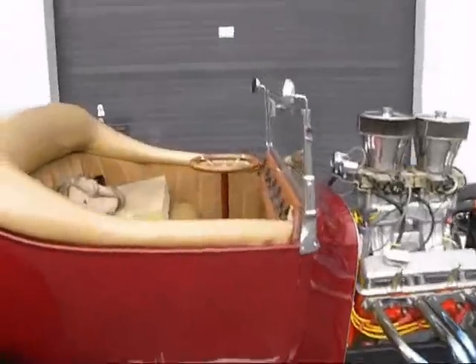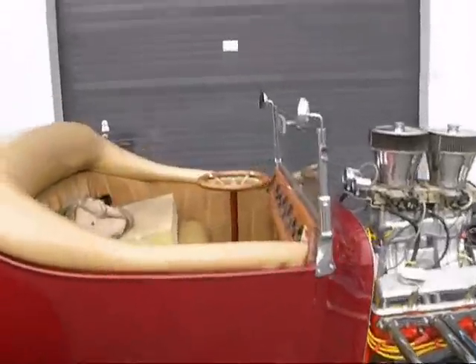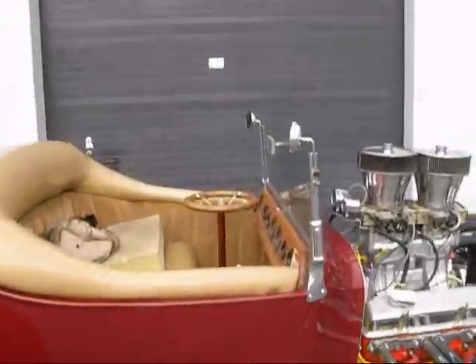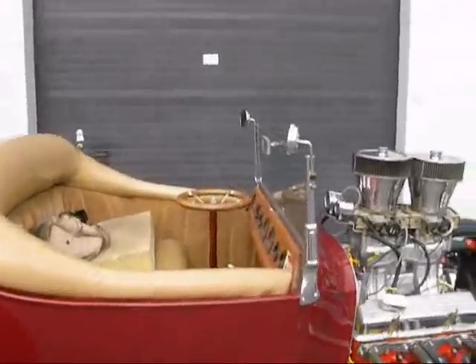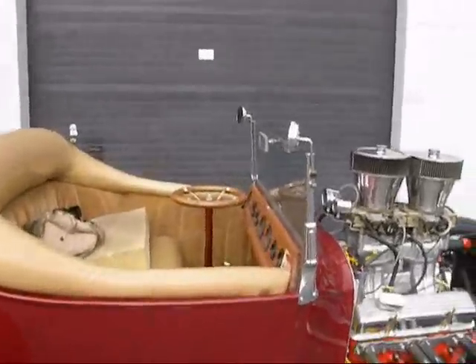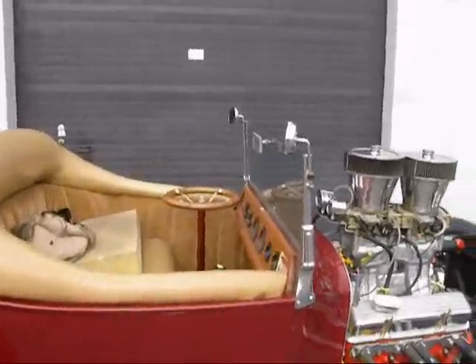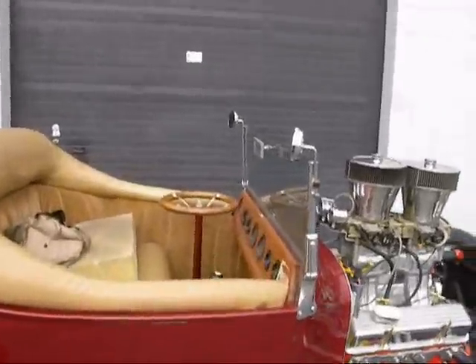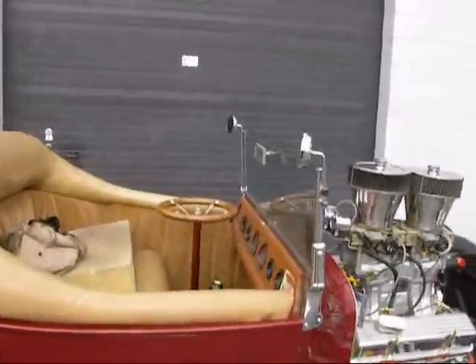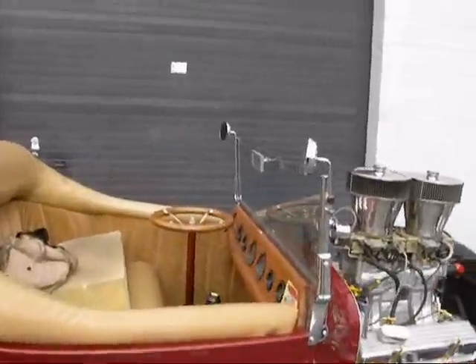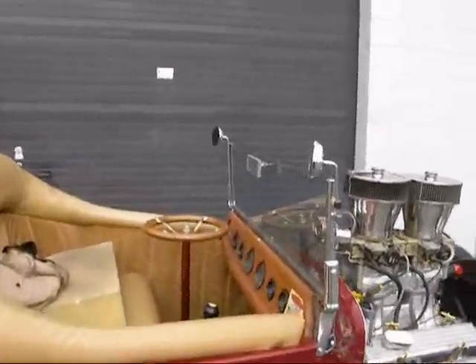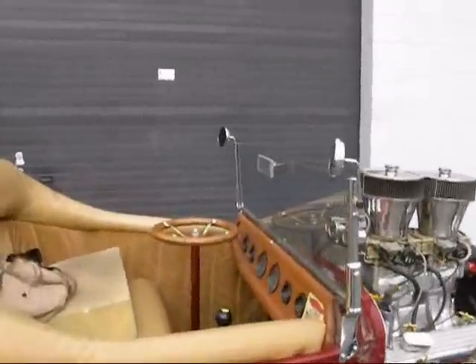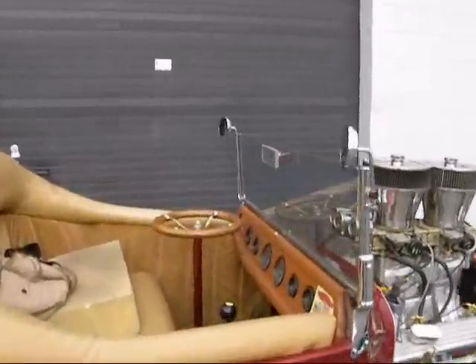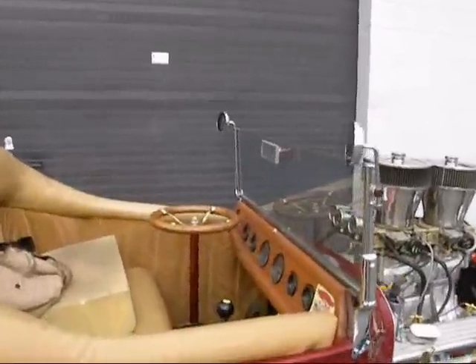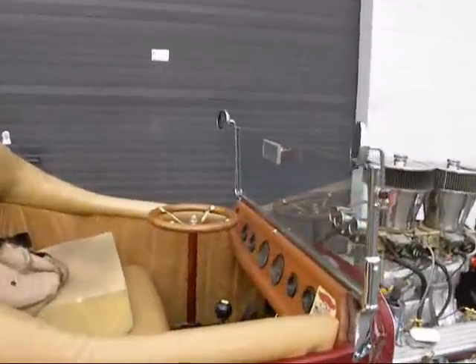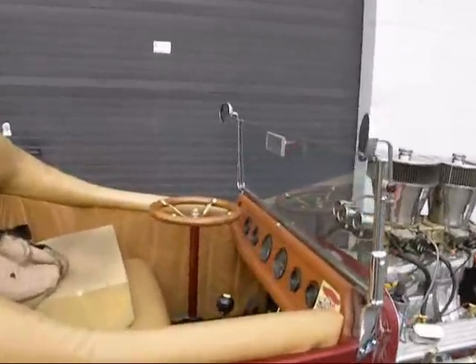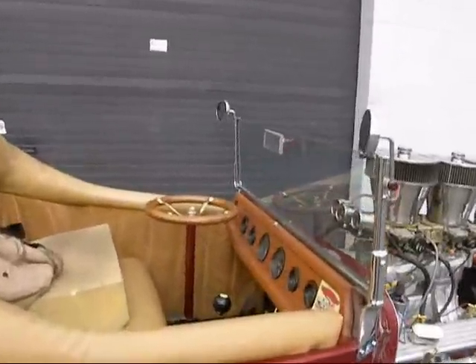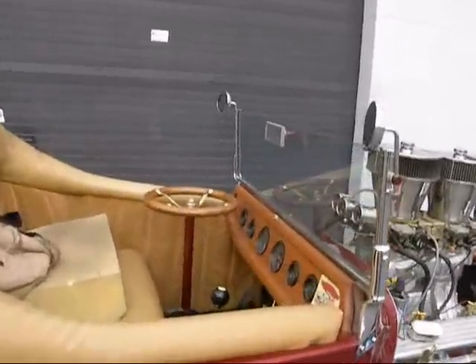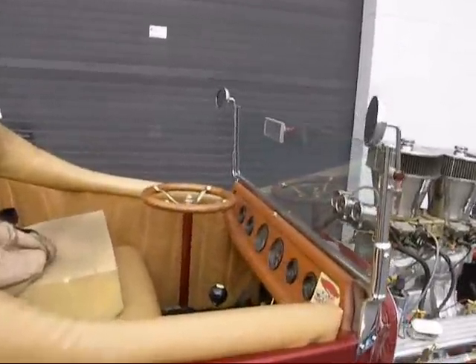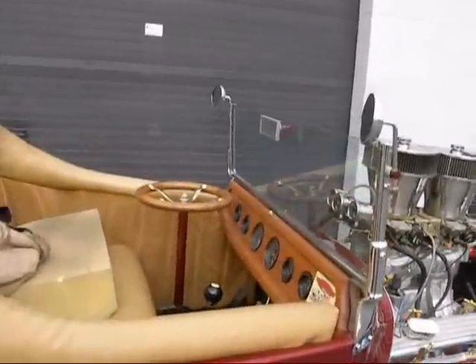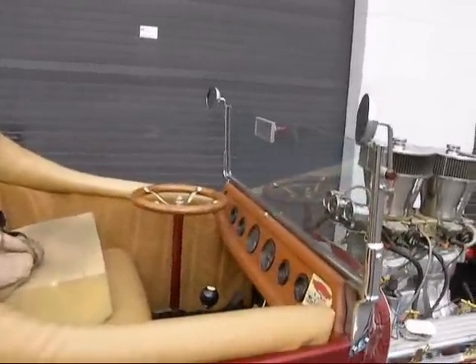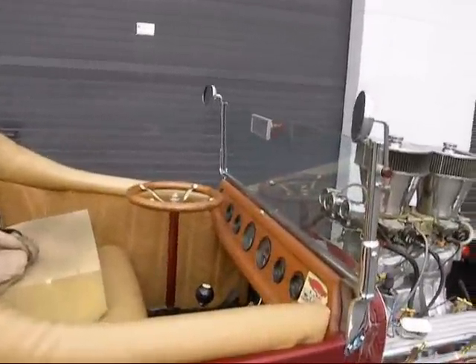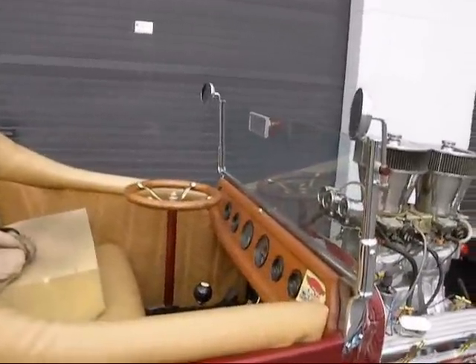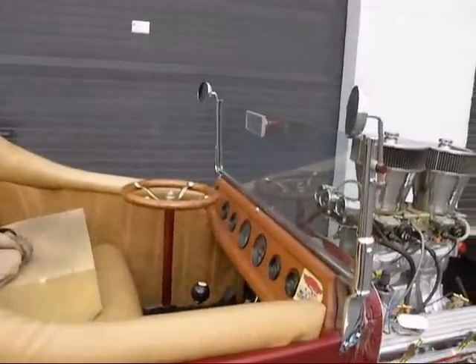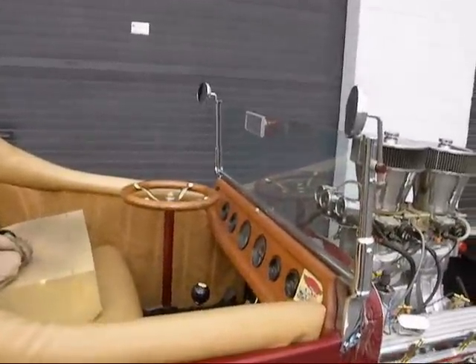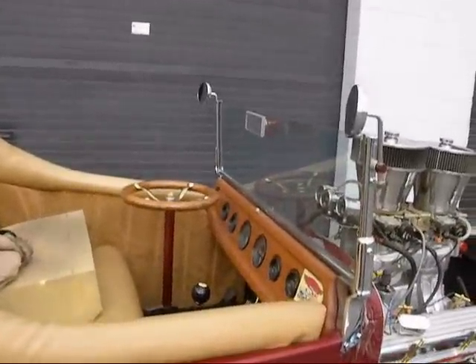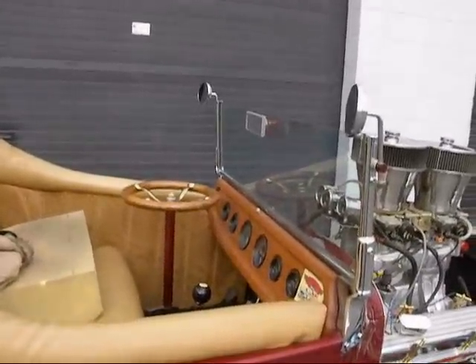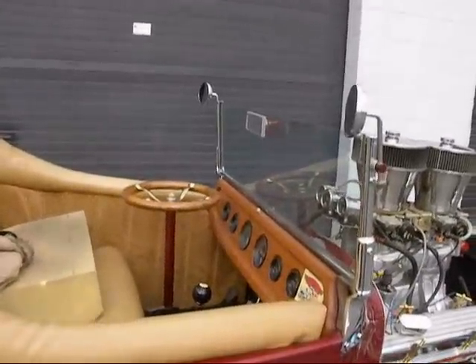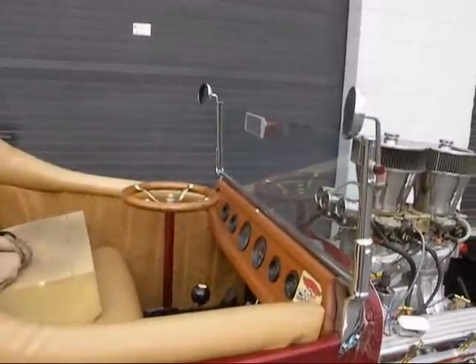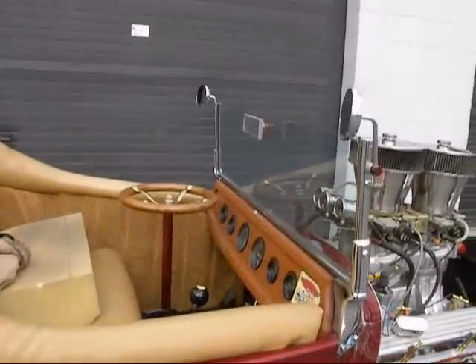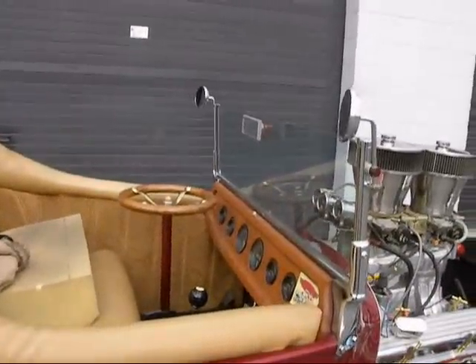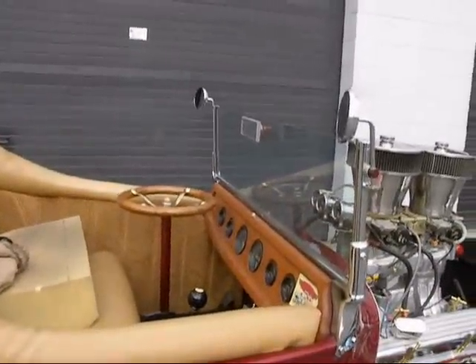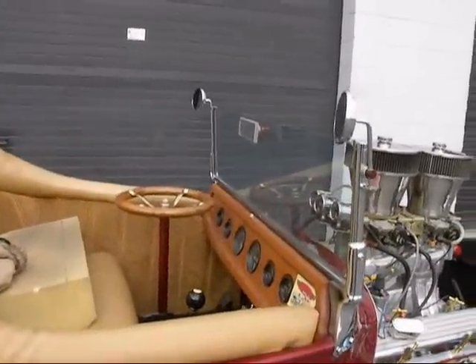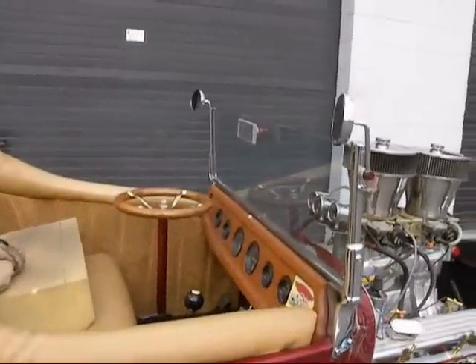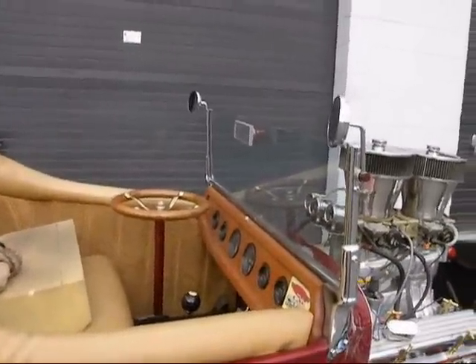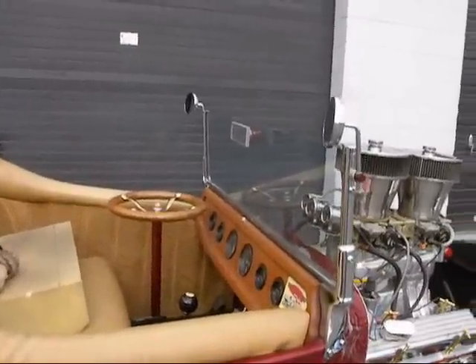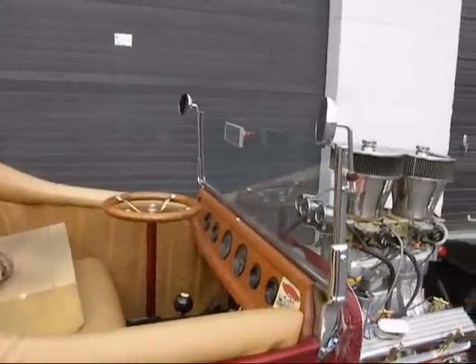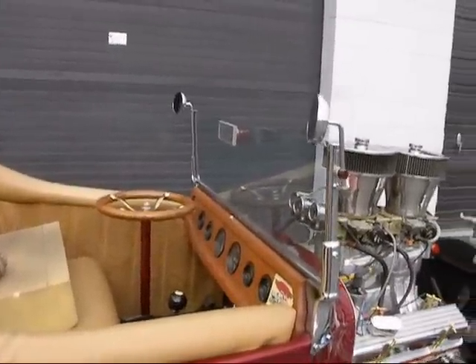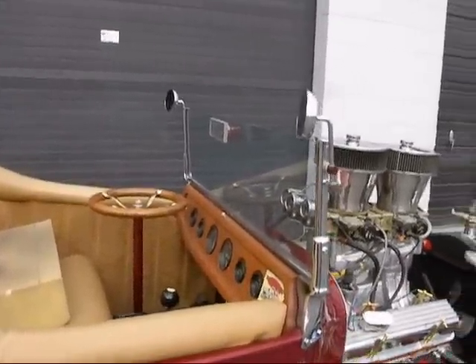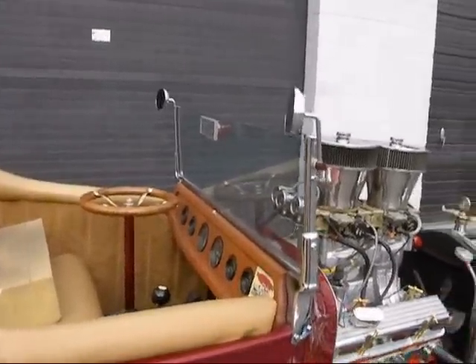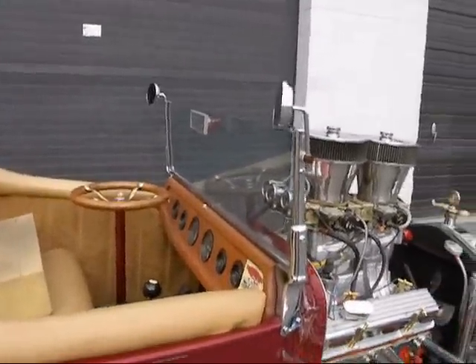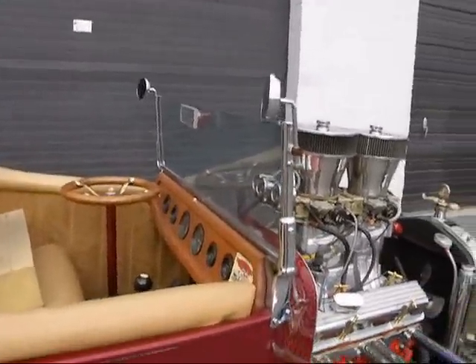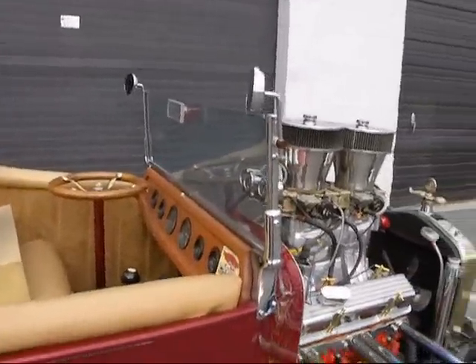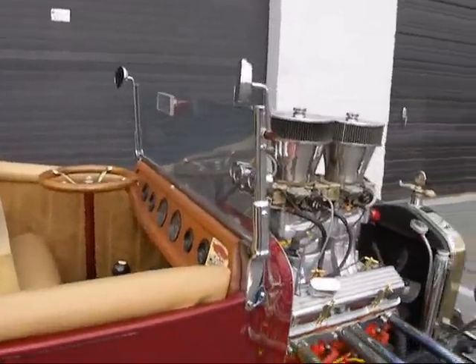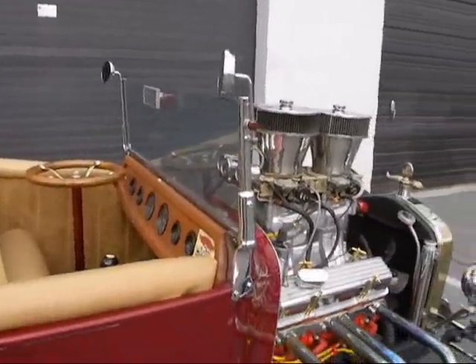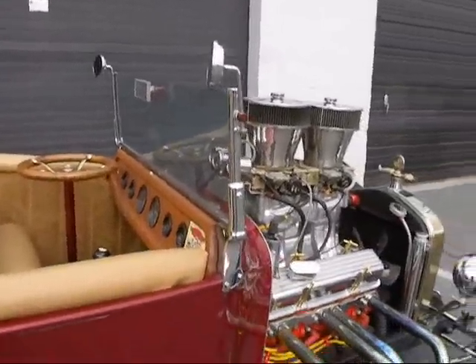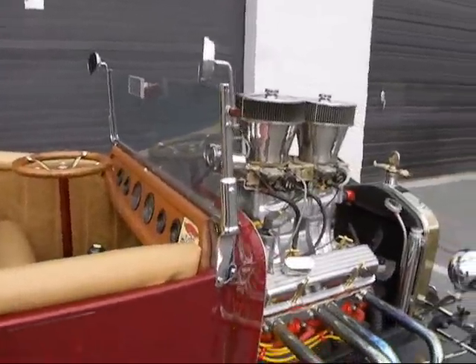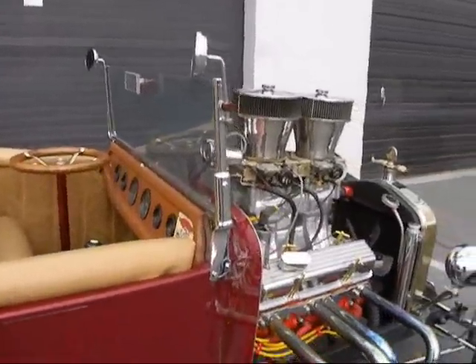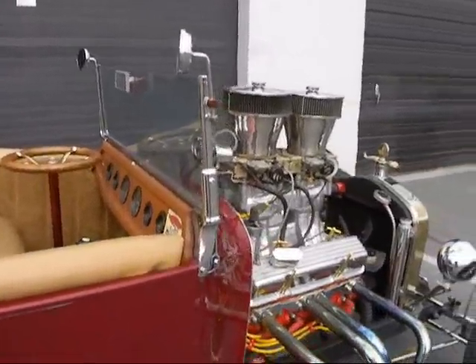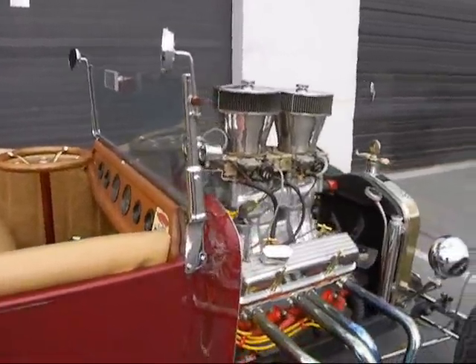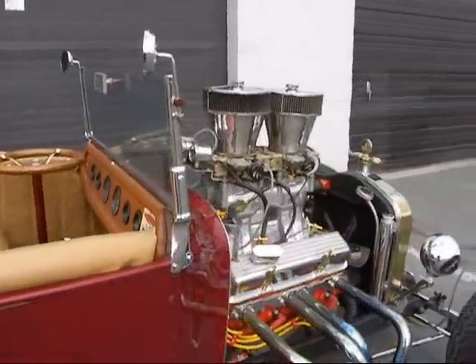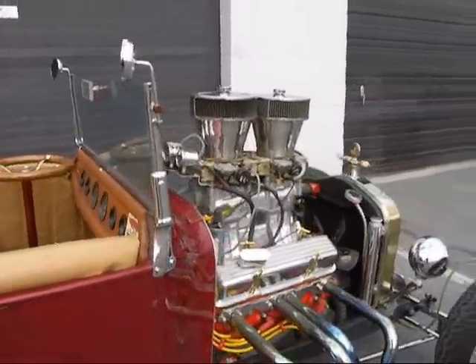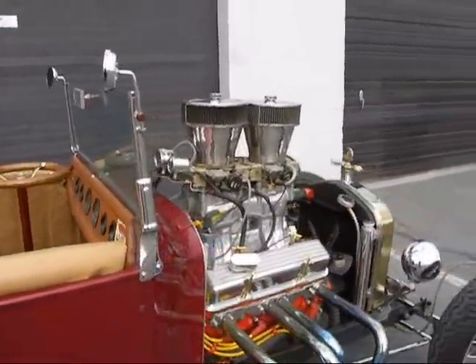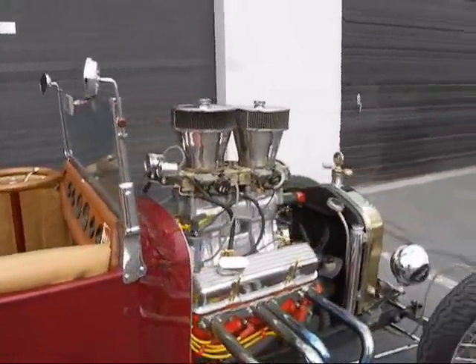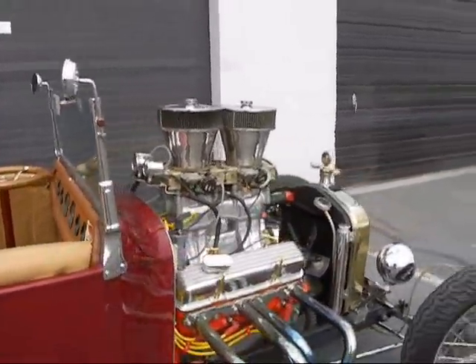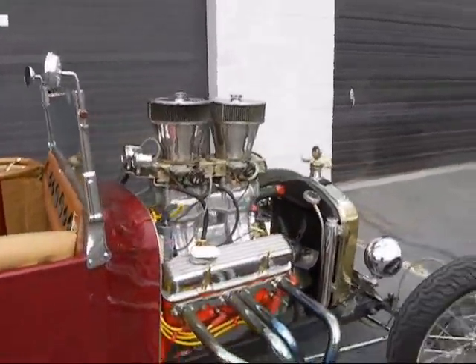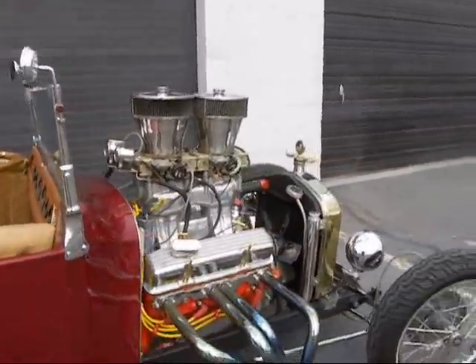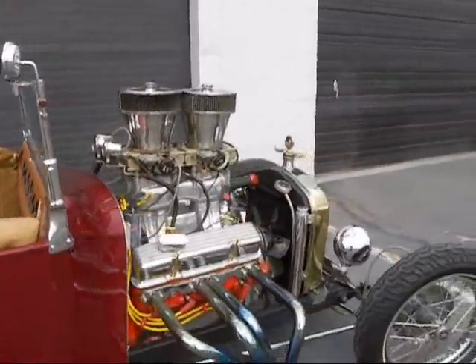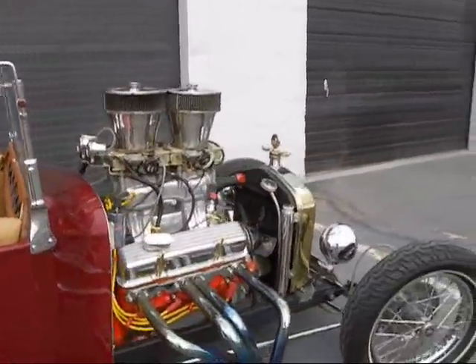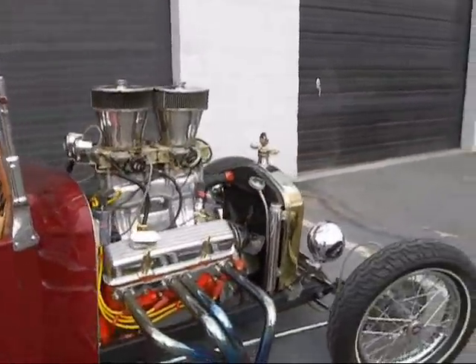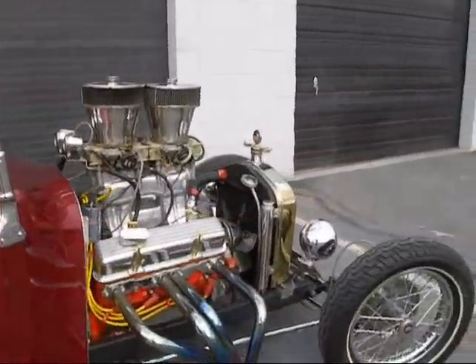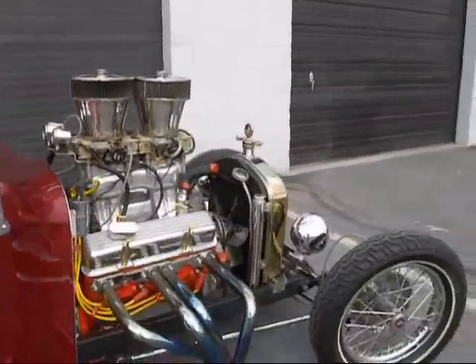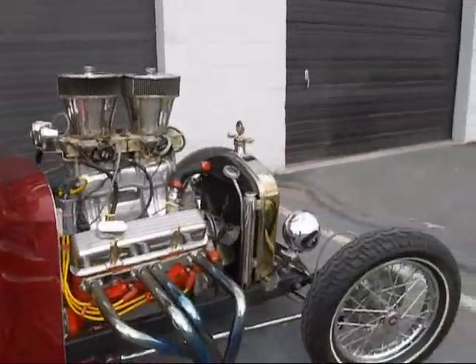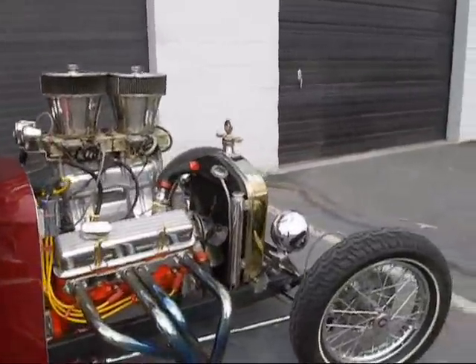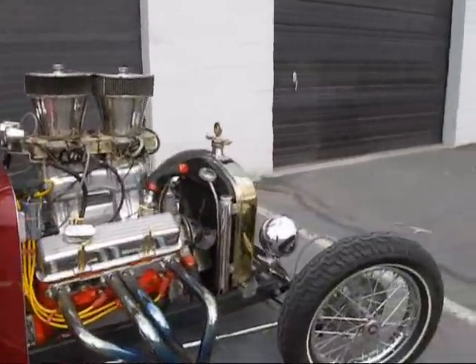Straight up steering wheel, which is really cool. And this car is a lot of fun.